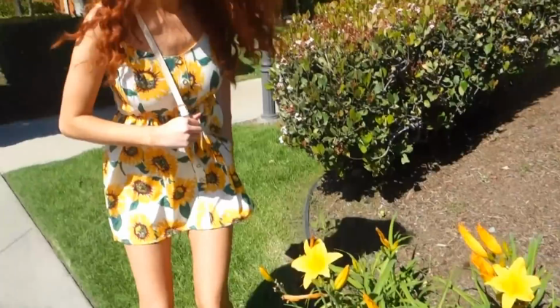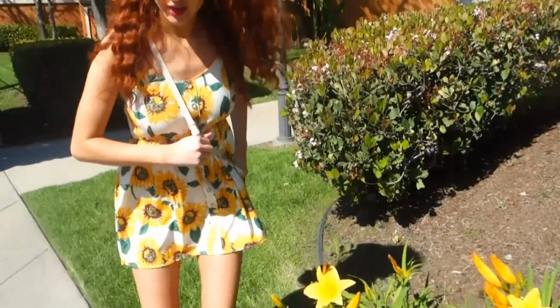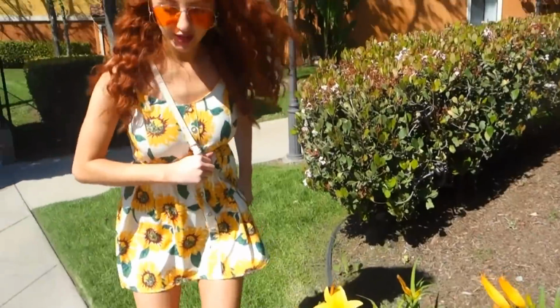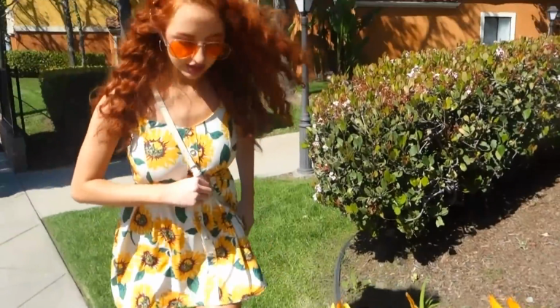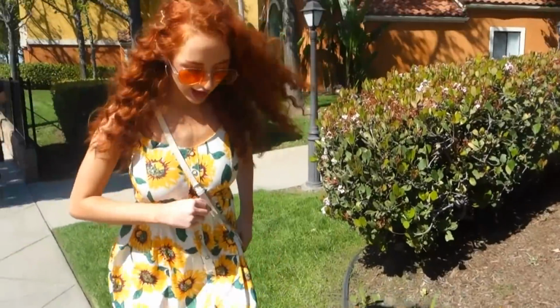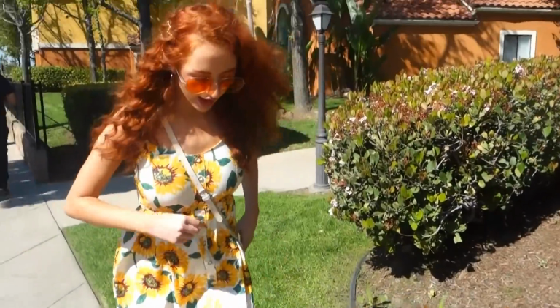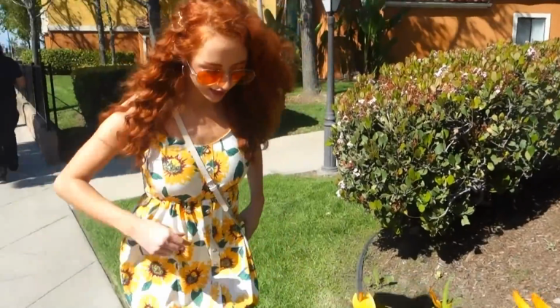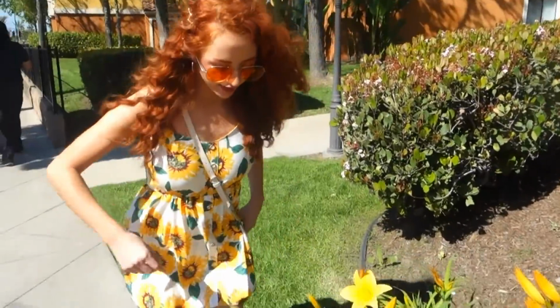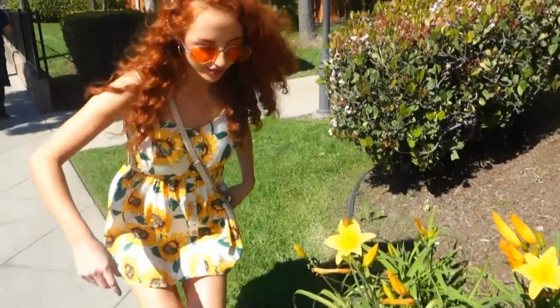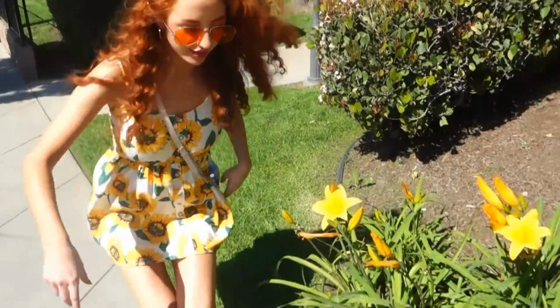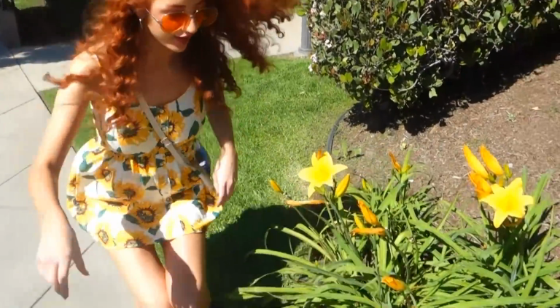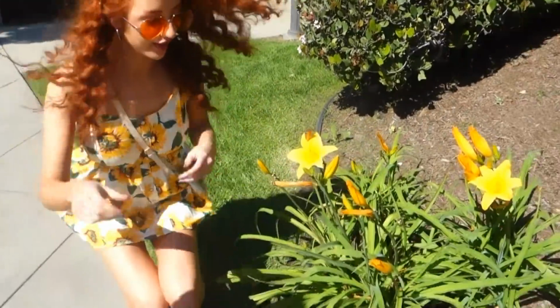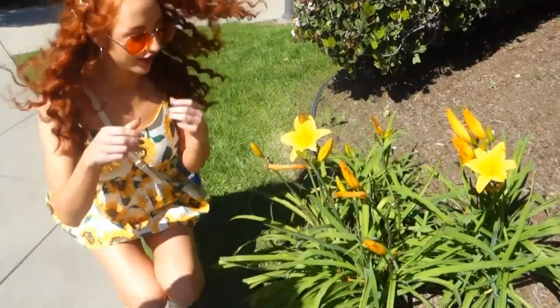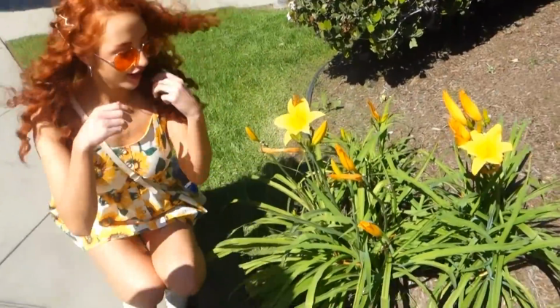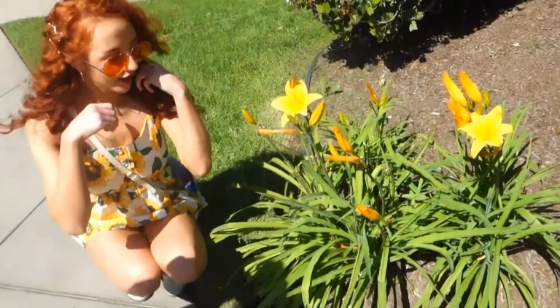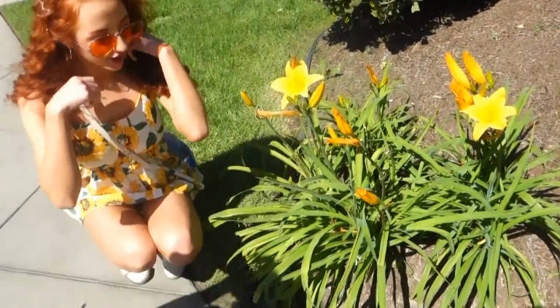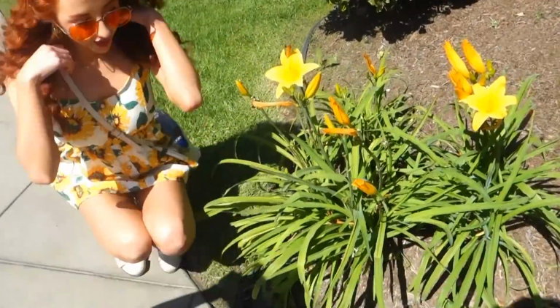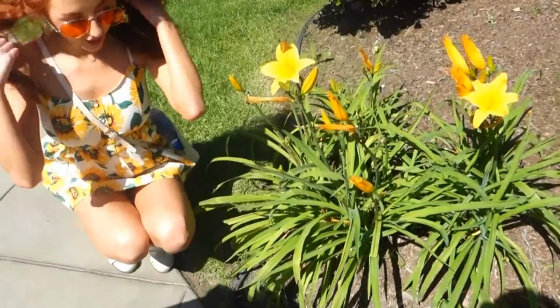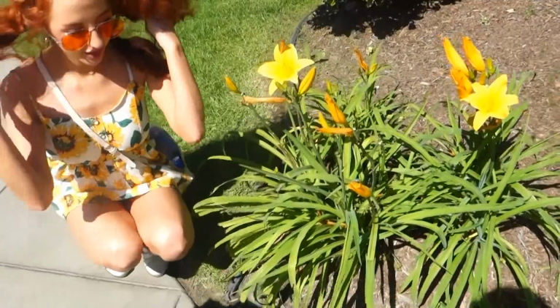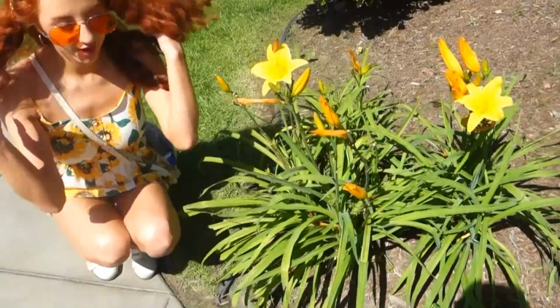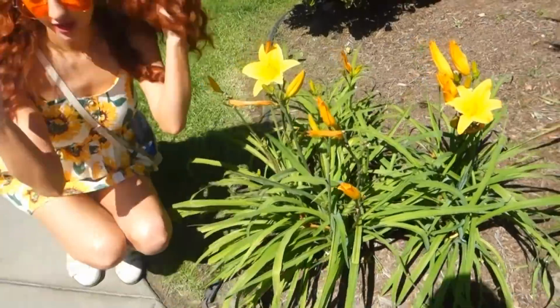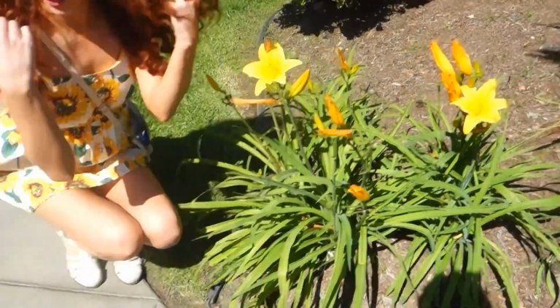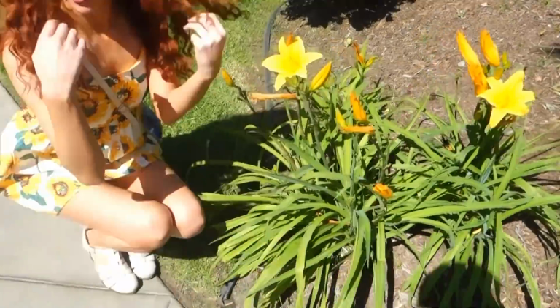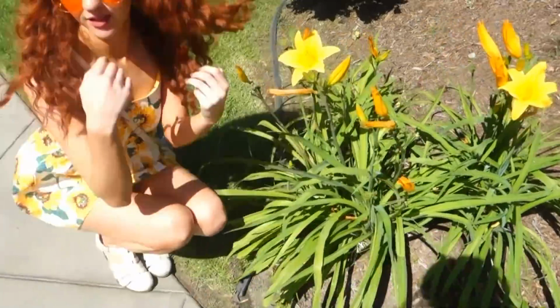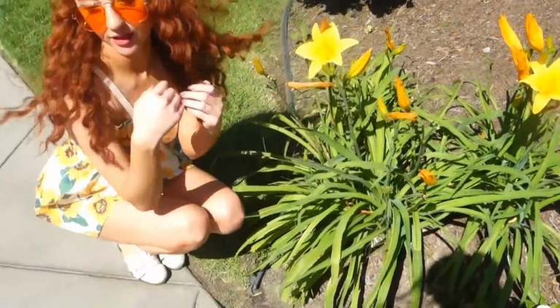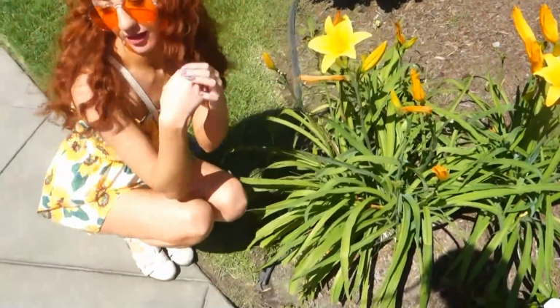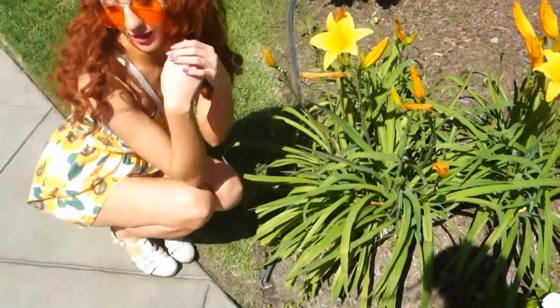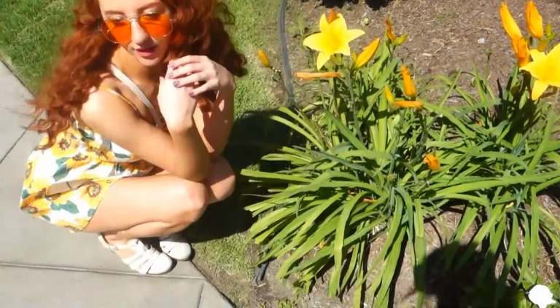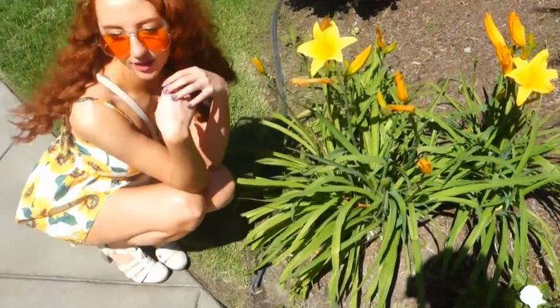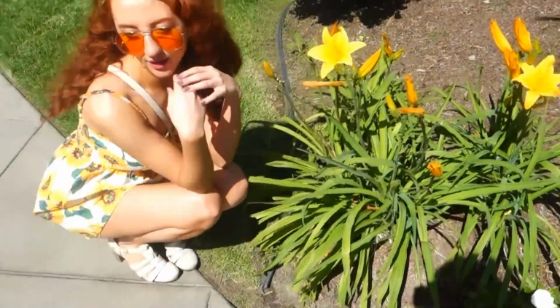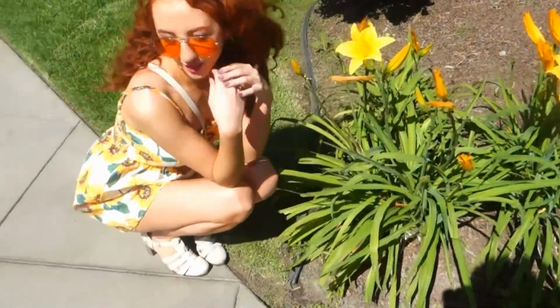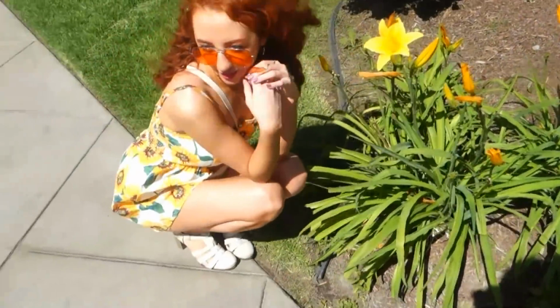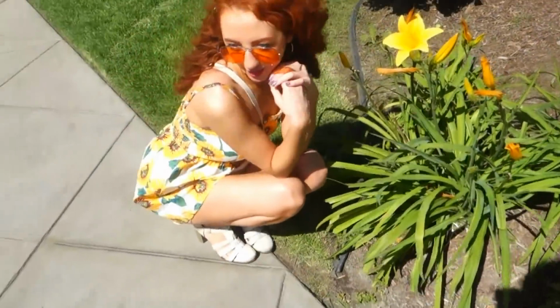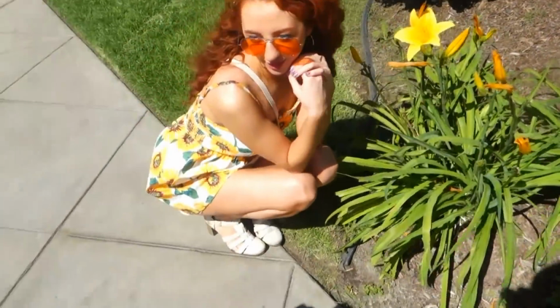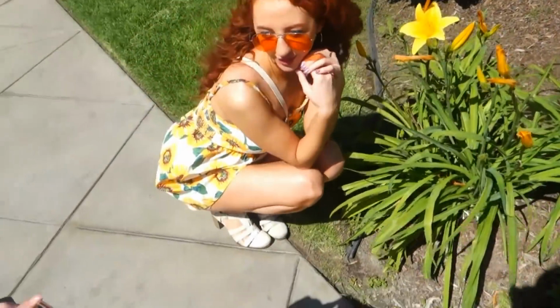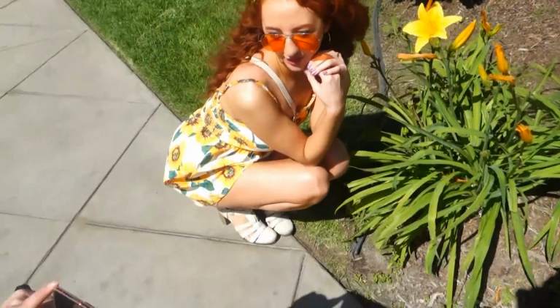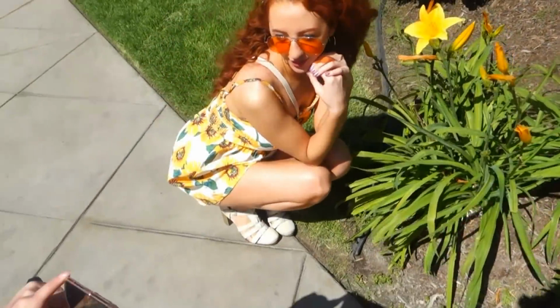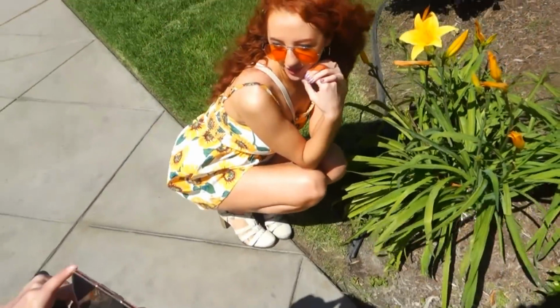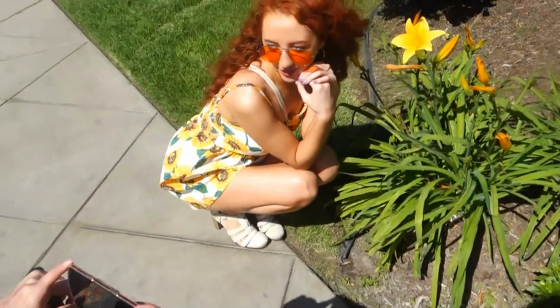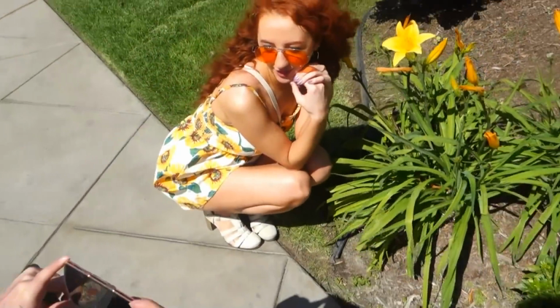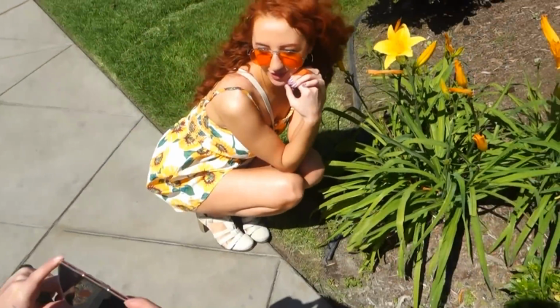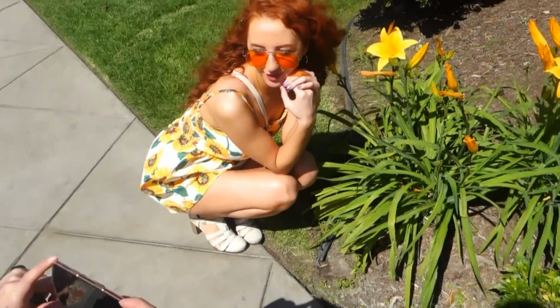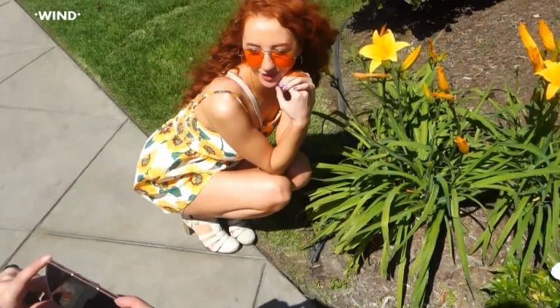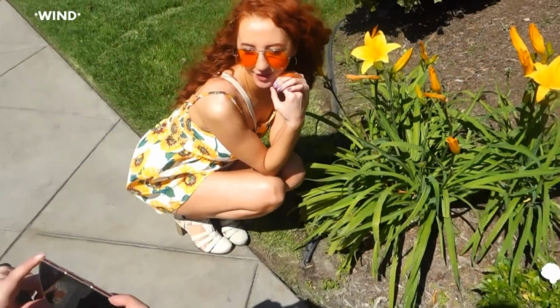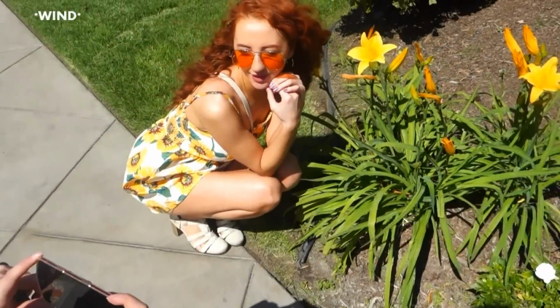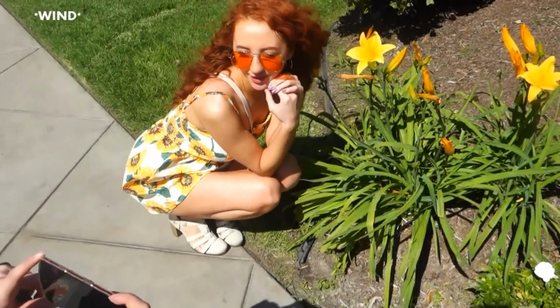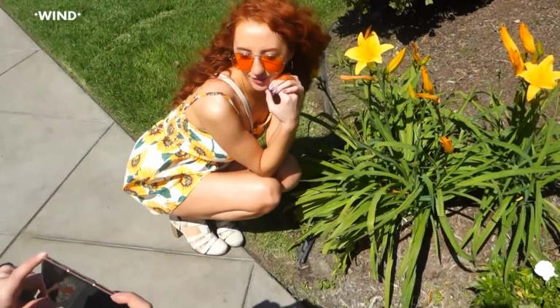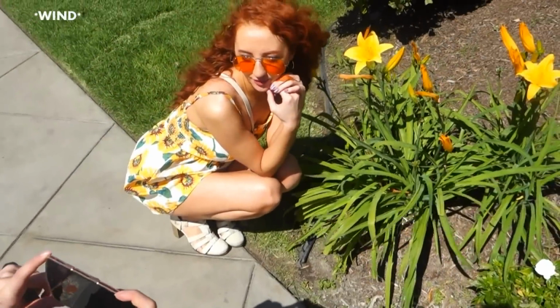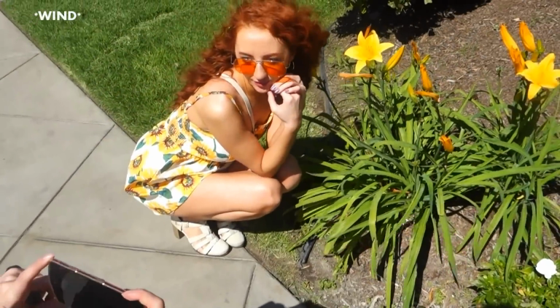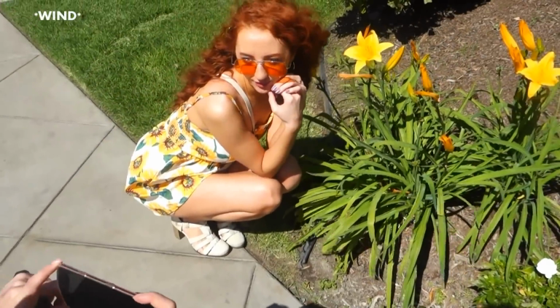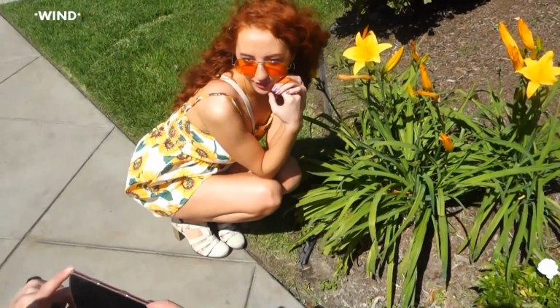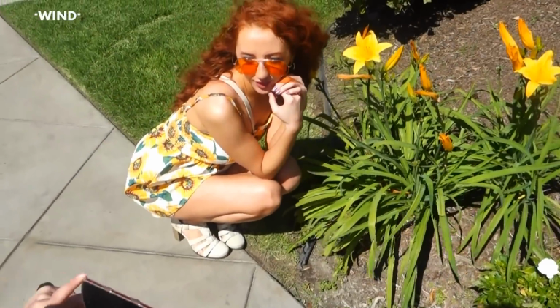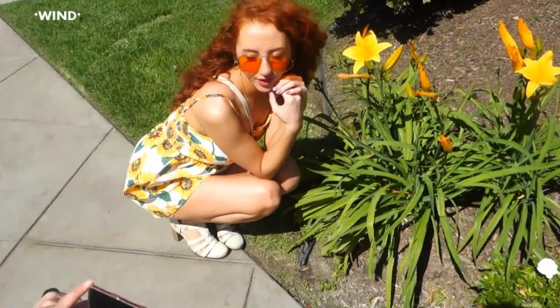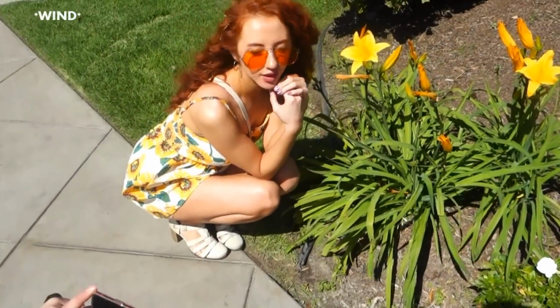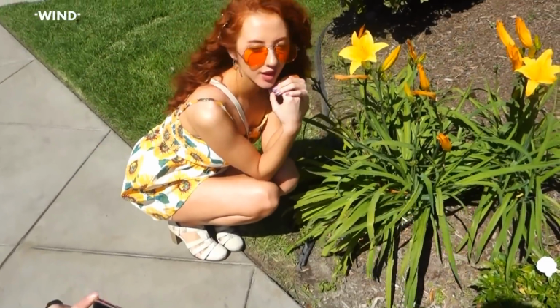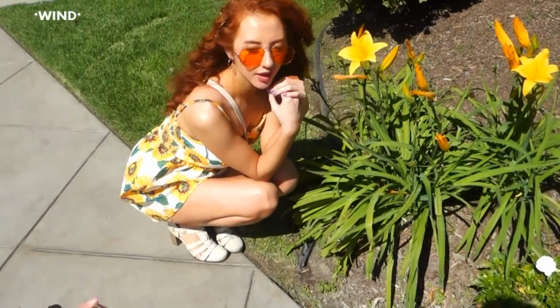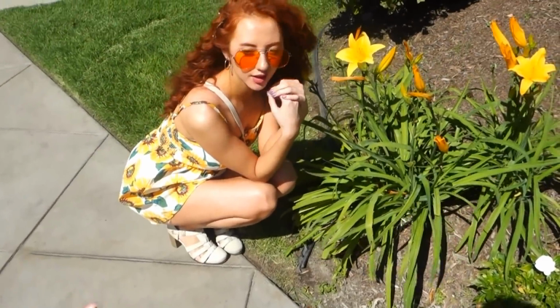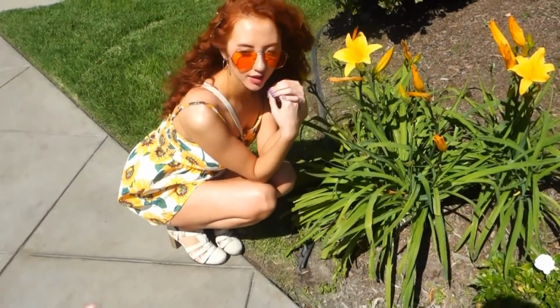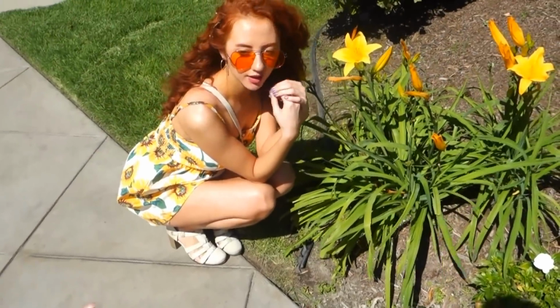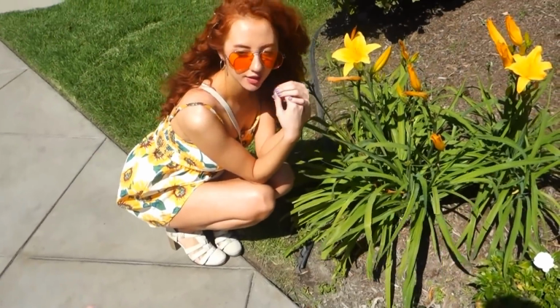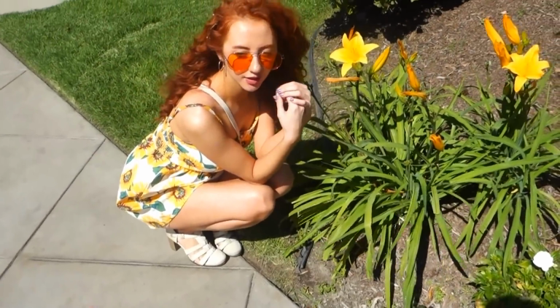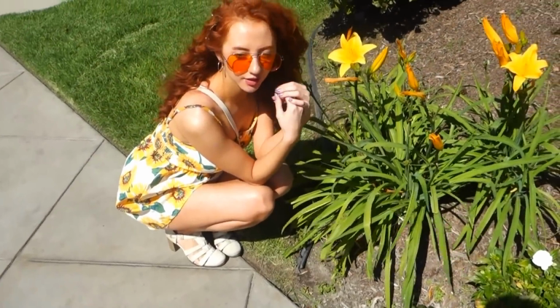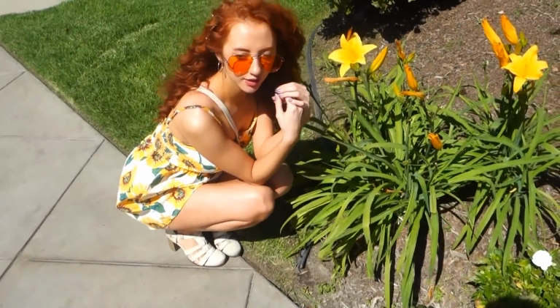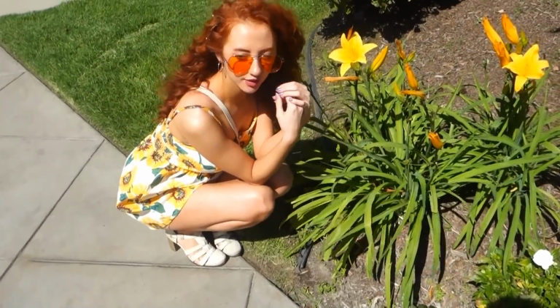Becky's being extra having a little selfie with a flower. Oh that's cute, you're glowing Becky!